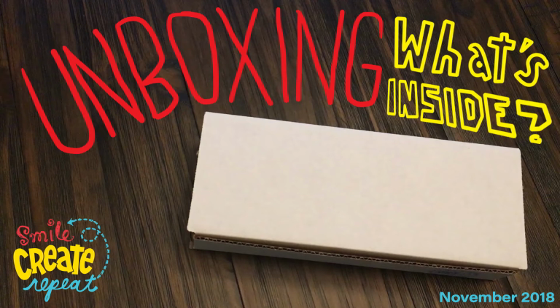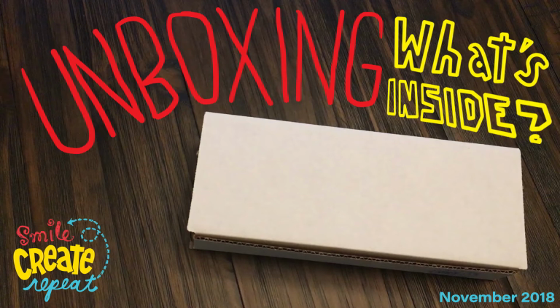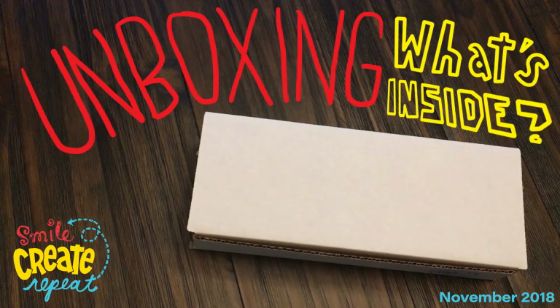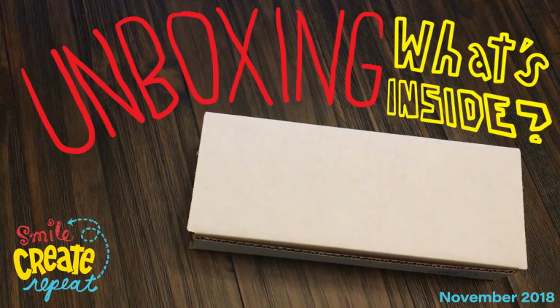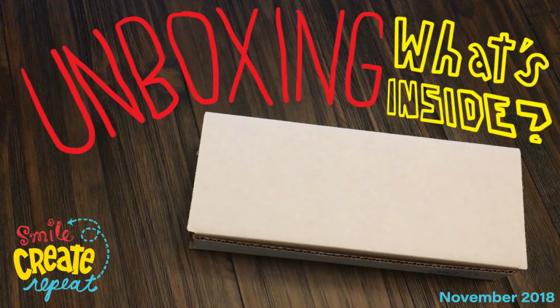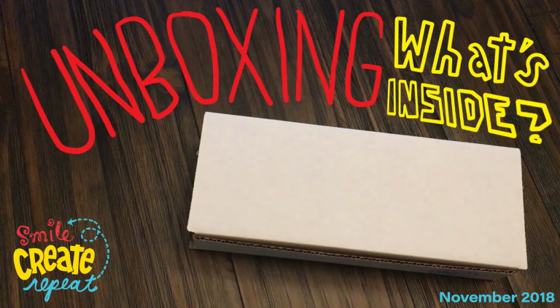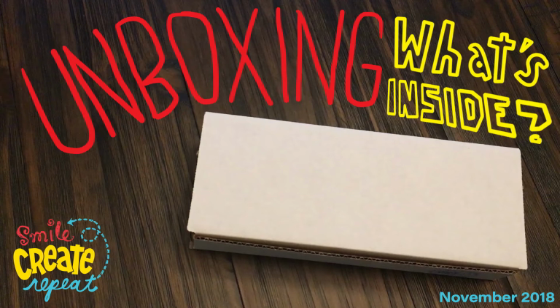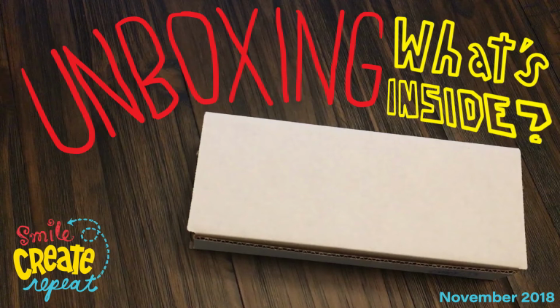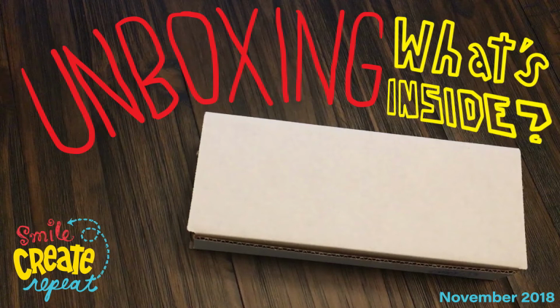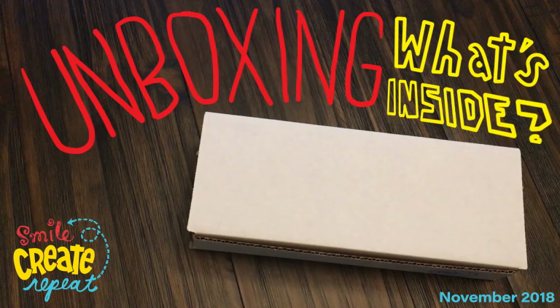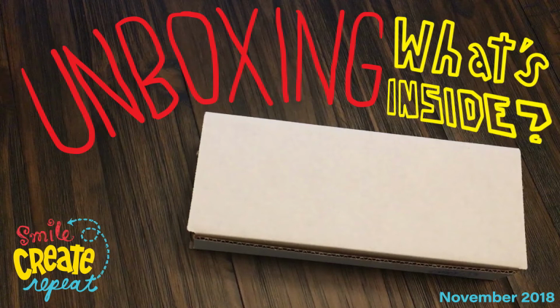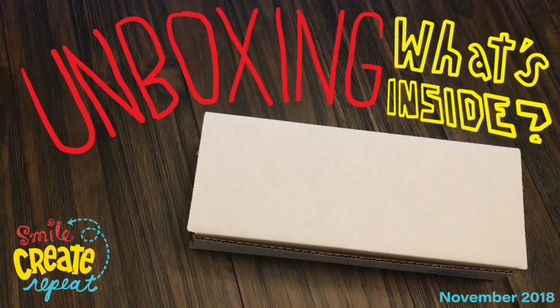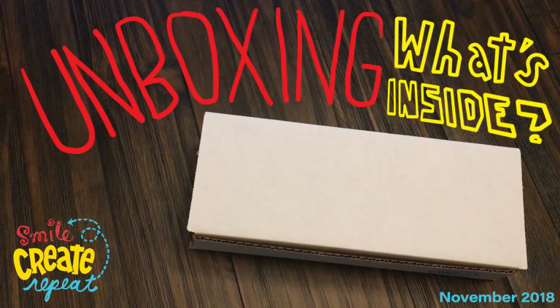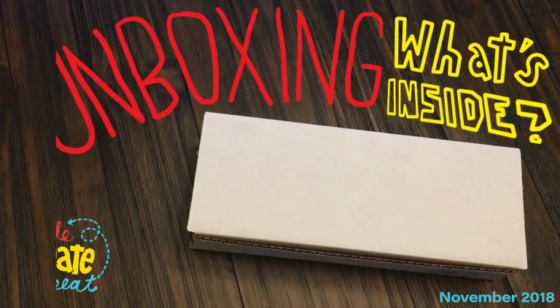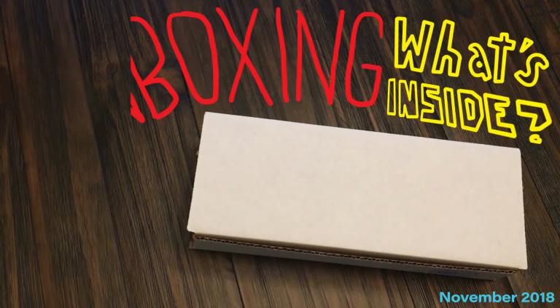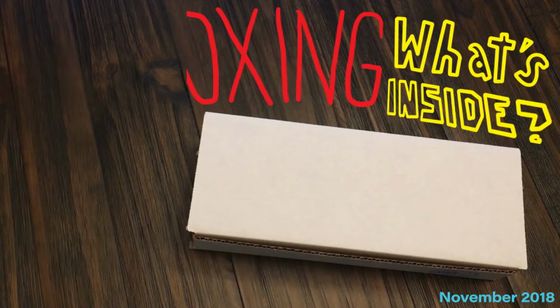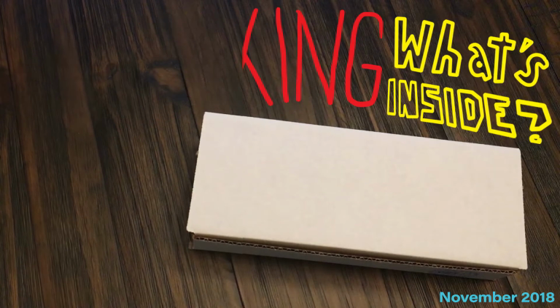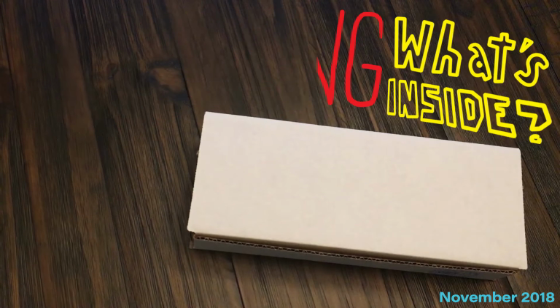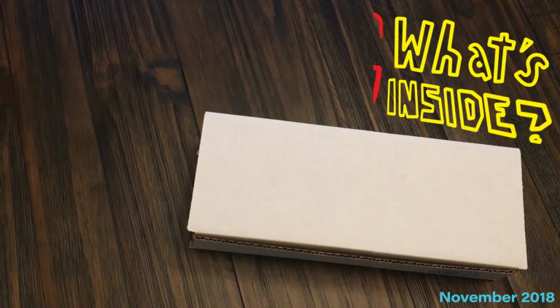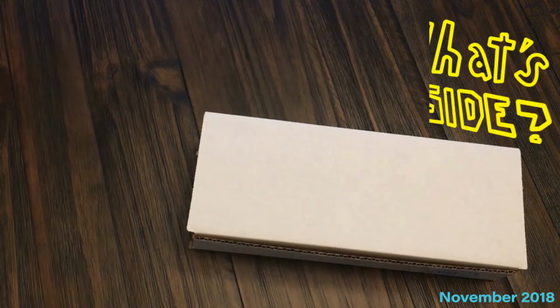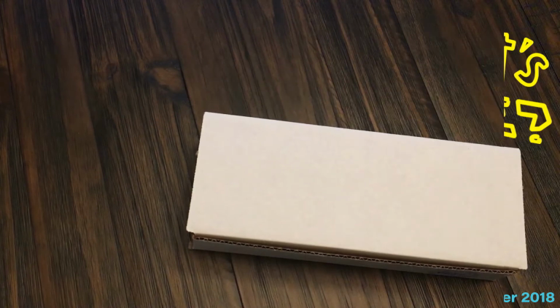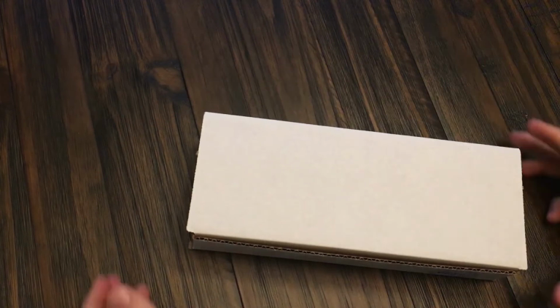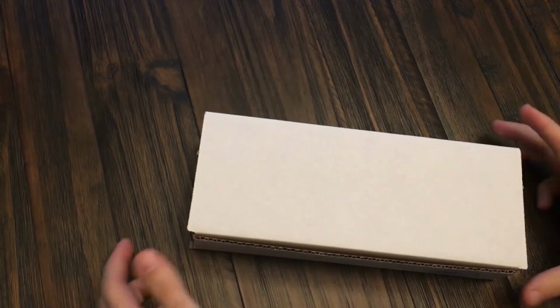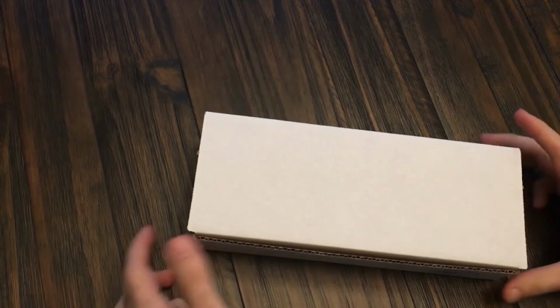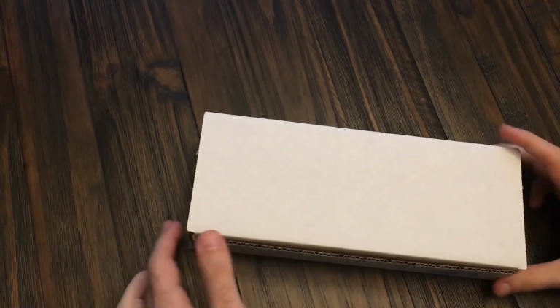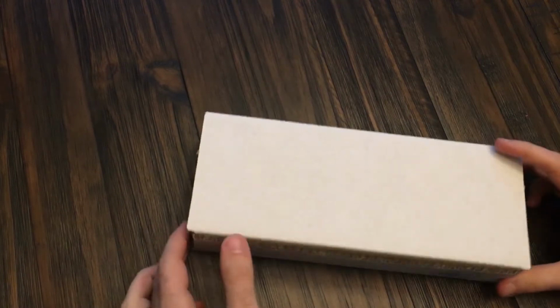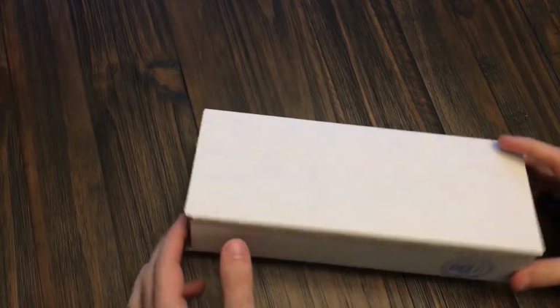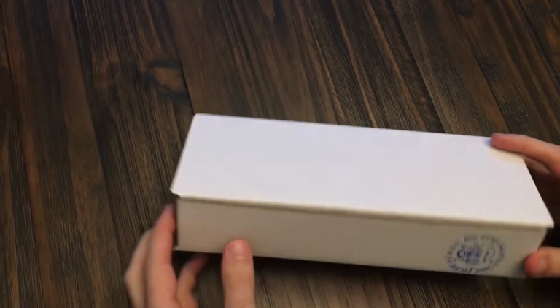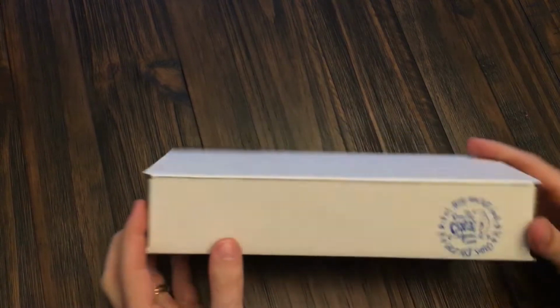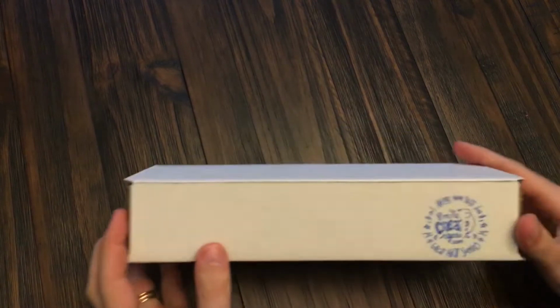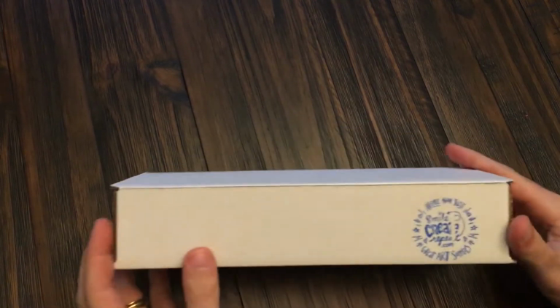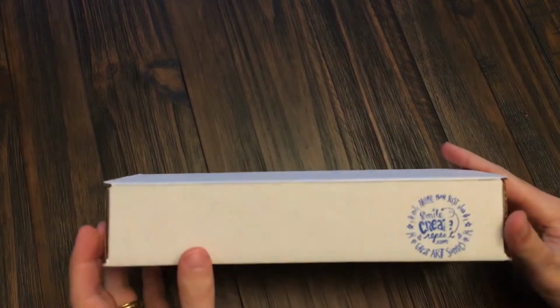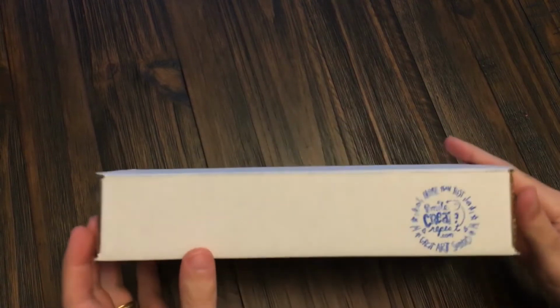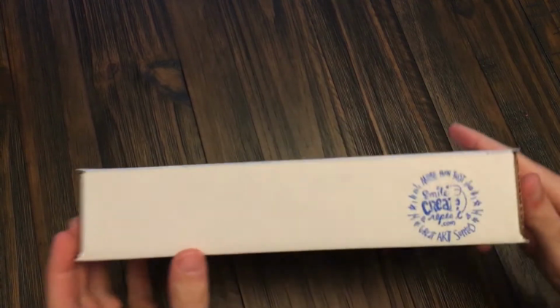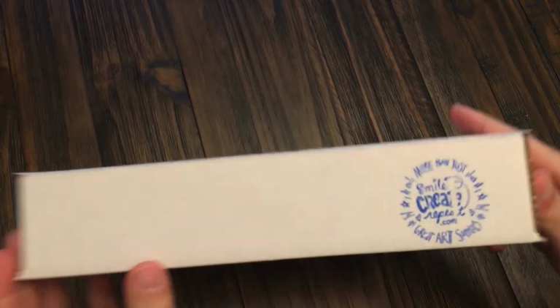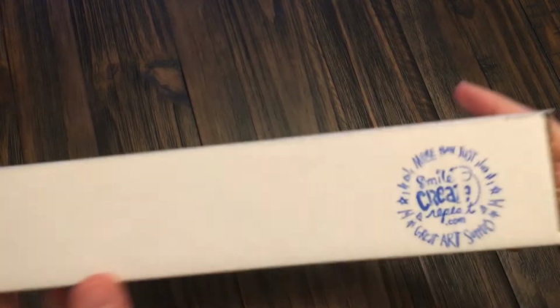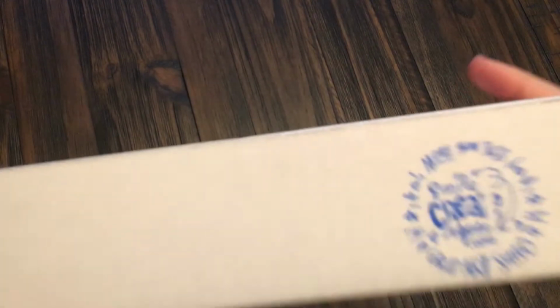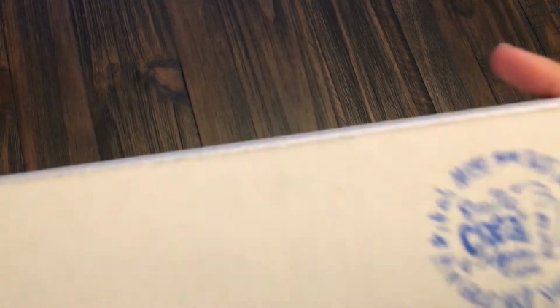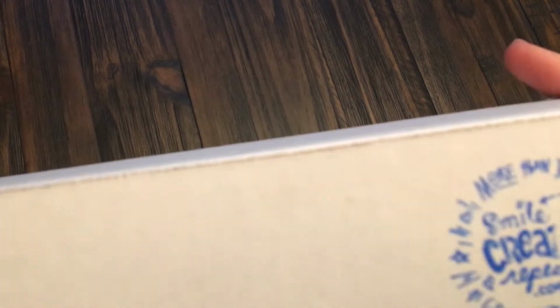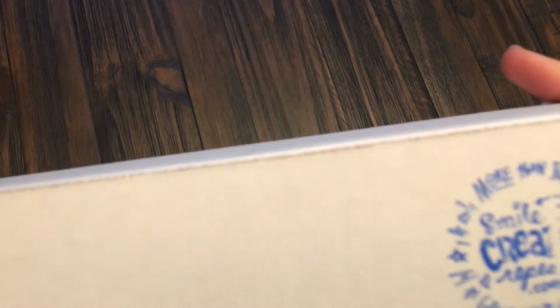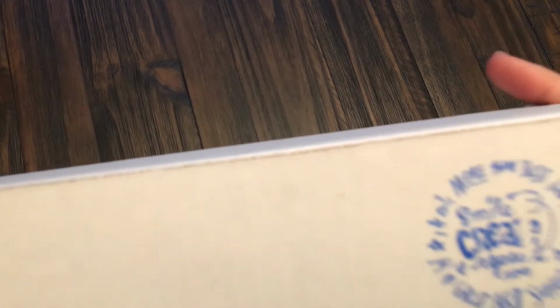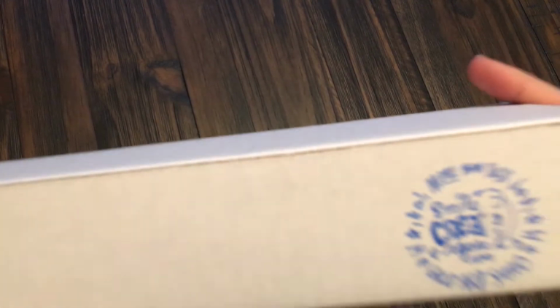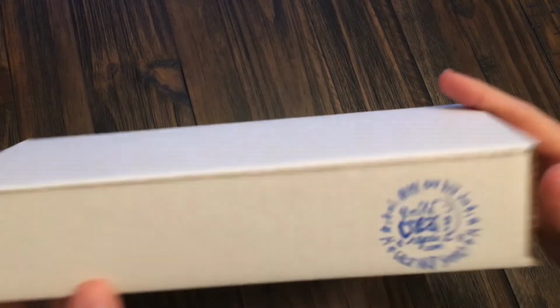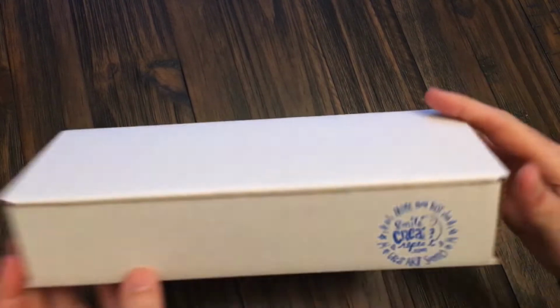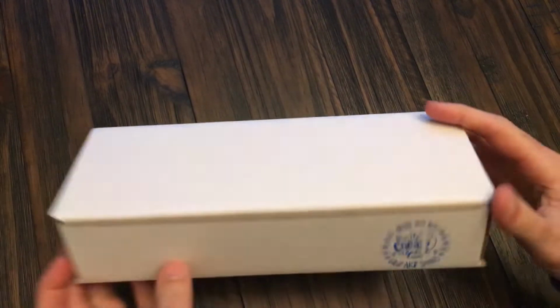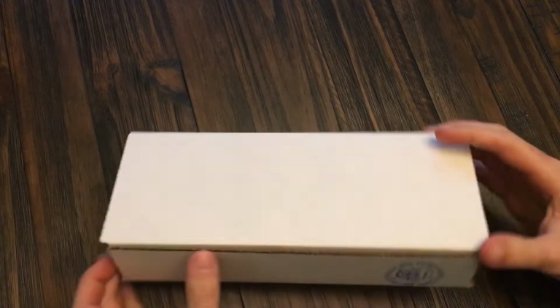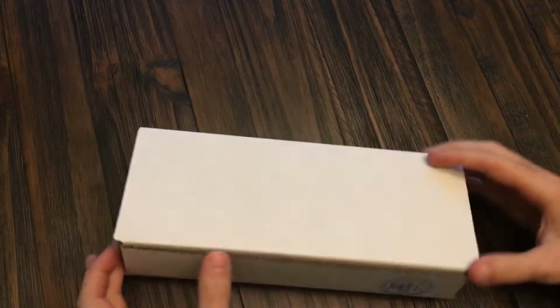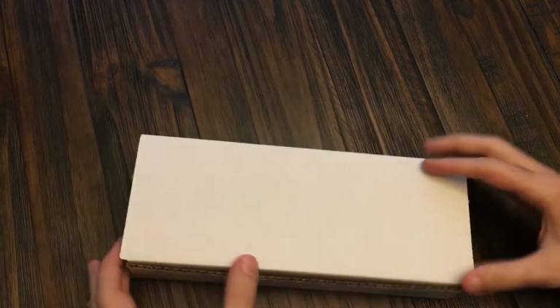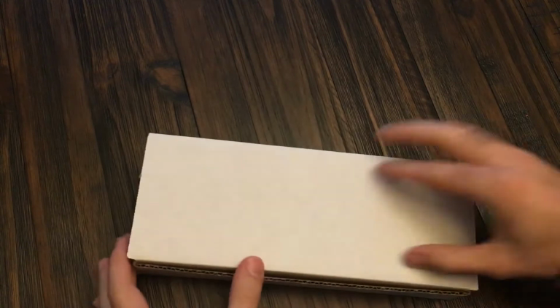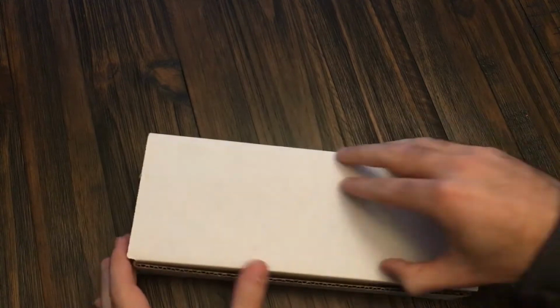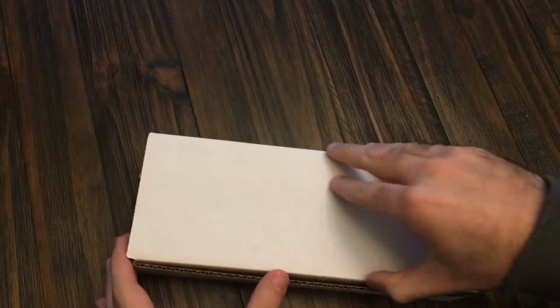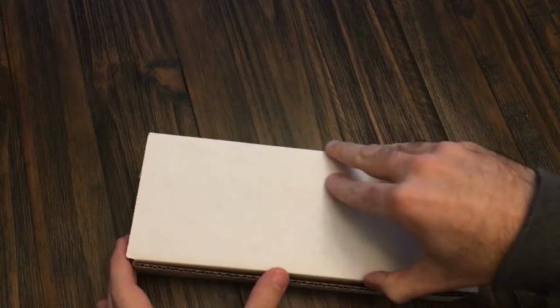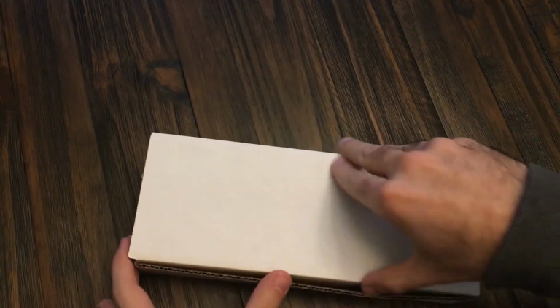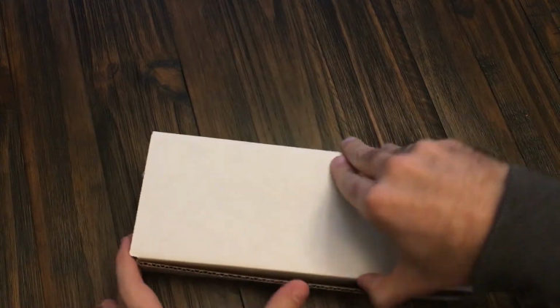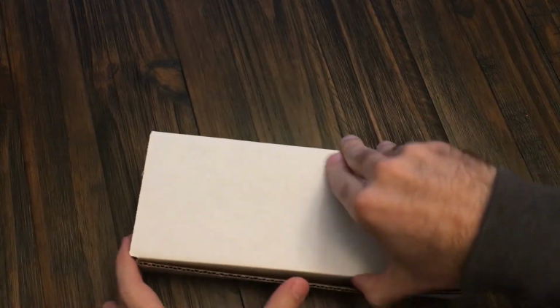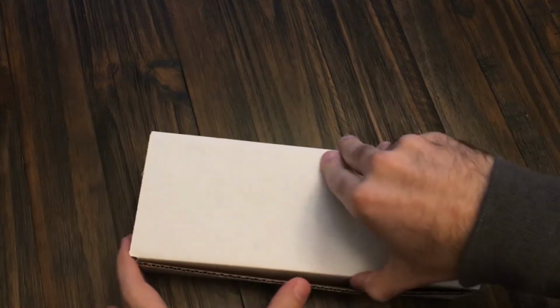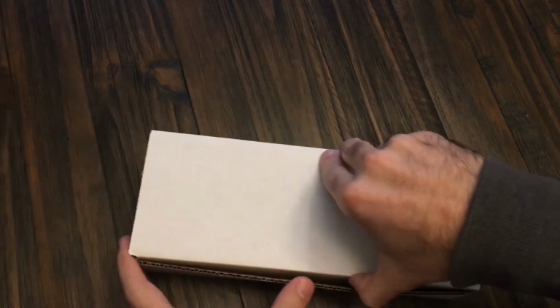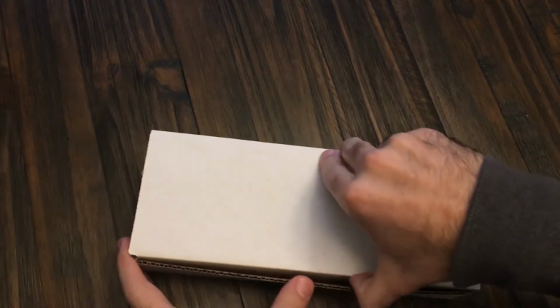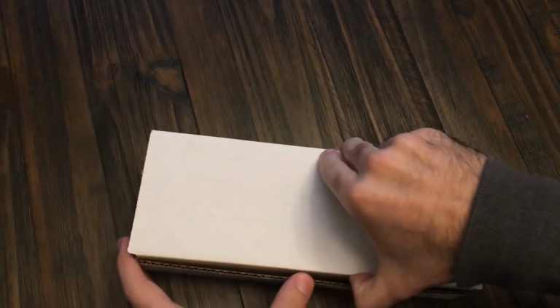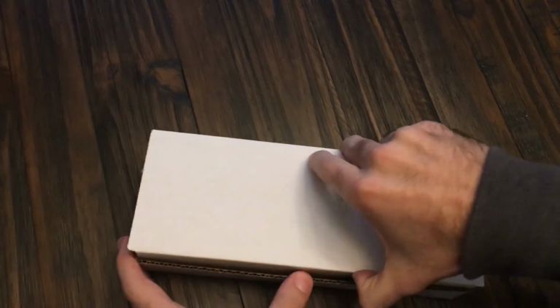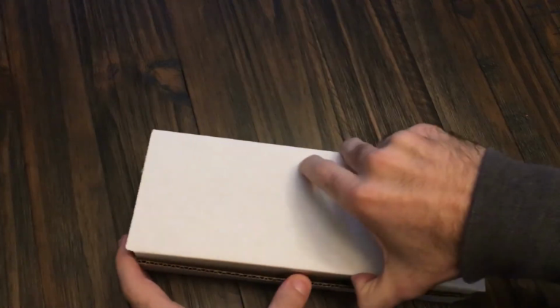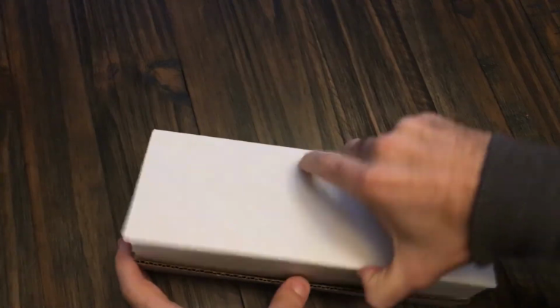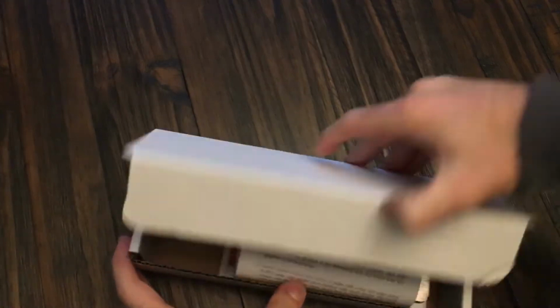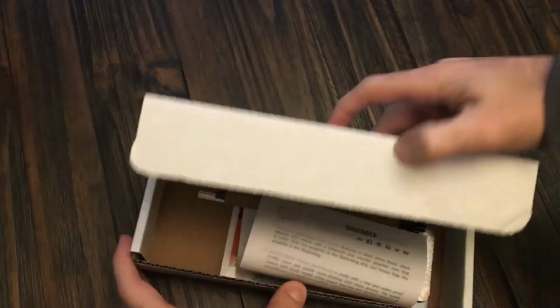Hello, this is the November 2018 unboxing of Smile, Create, Repeat. Let's see what great stuff we got this month.